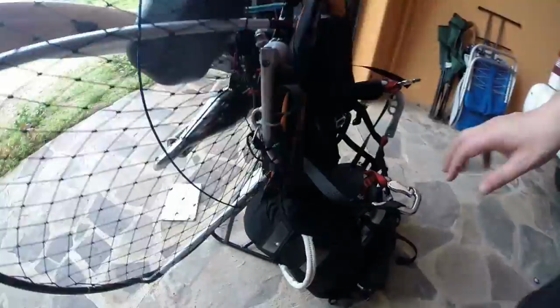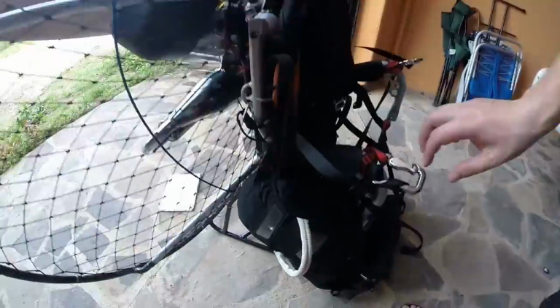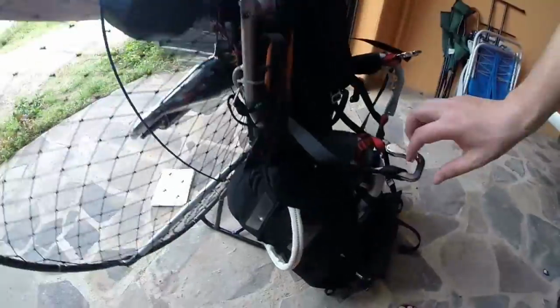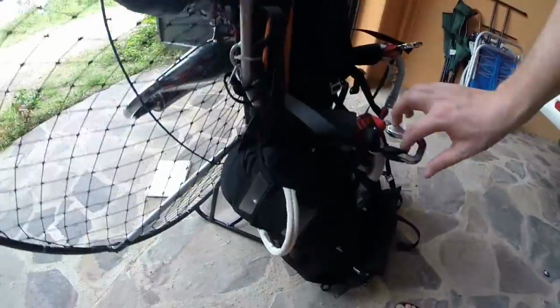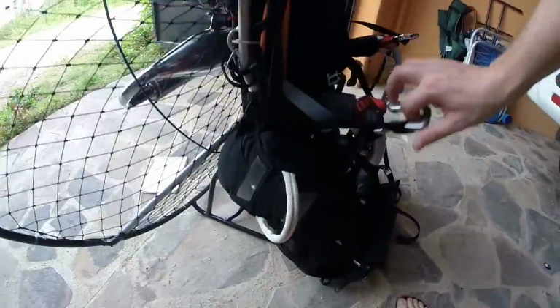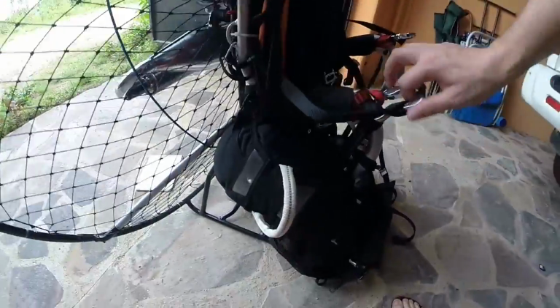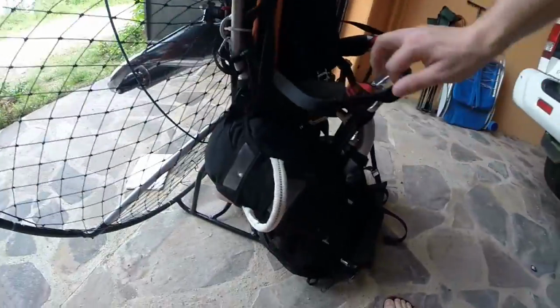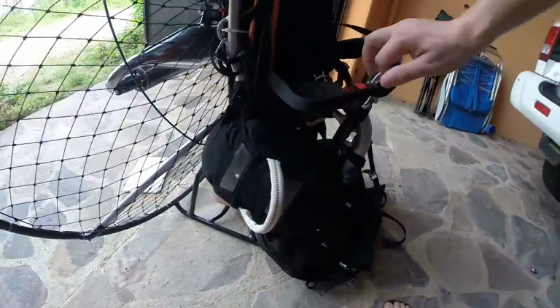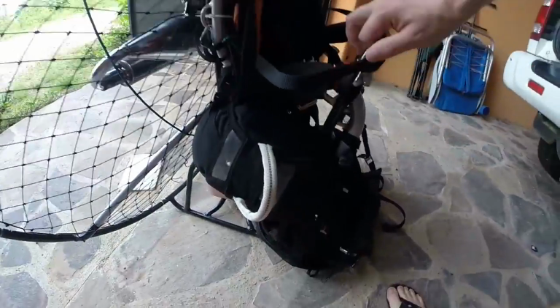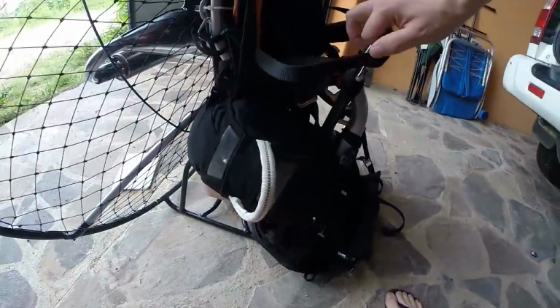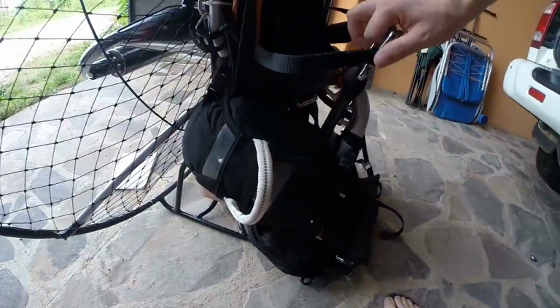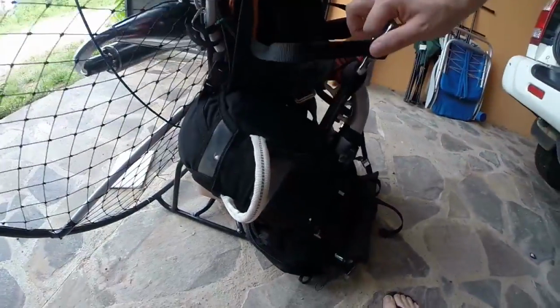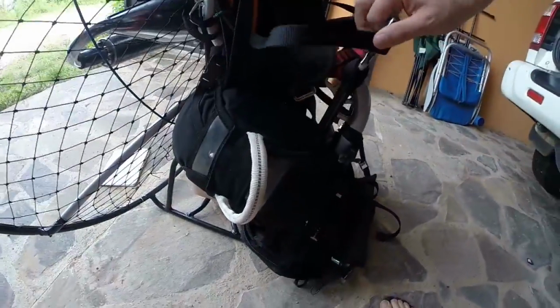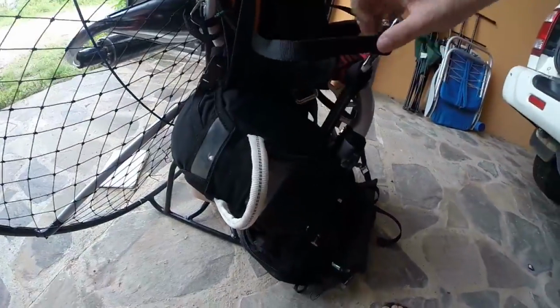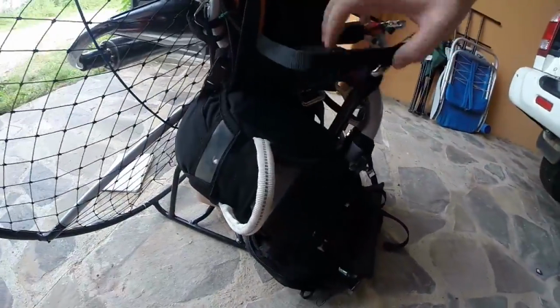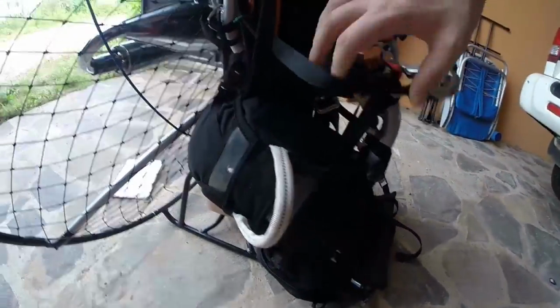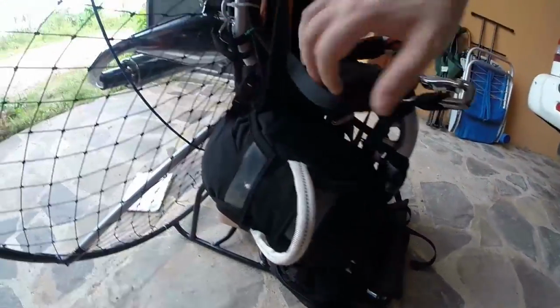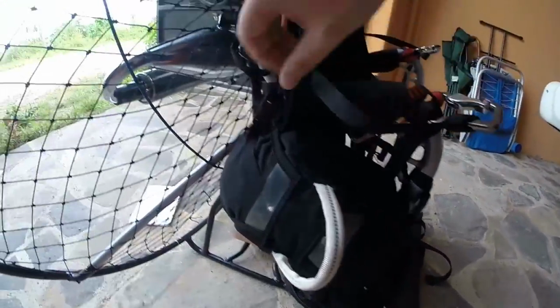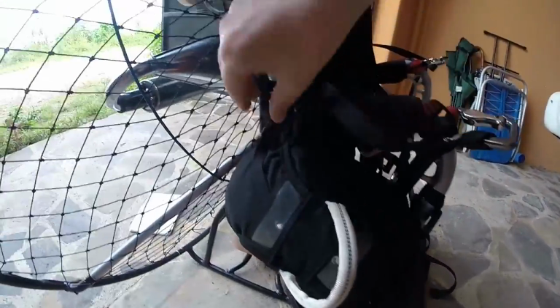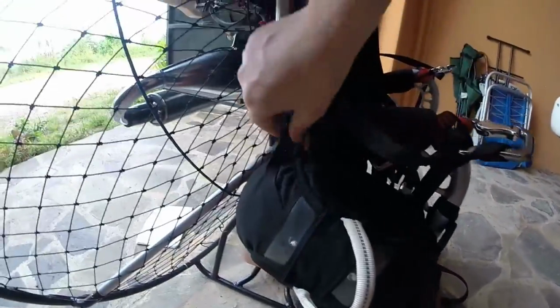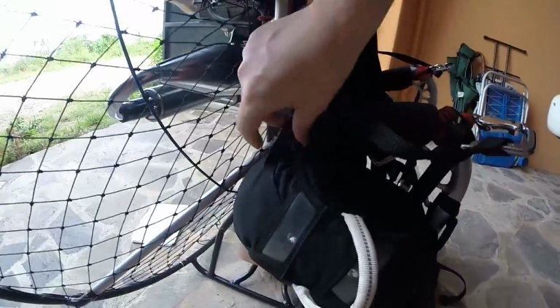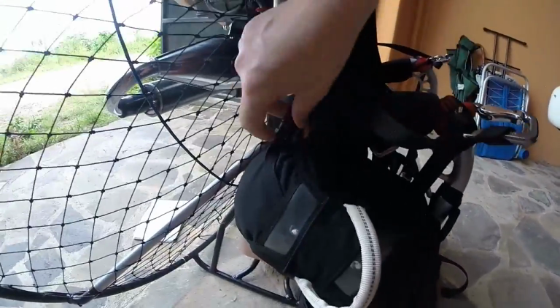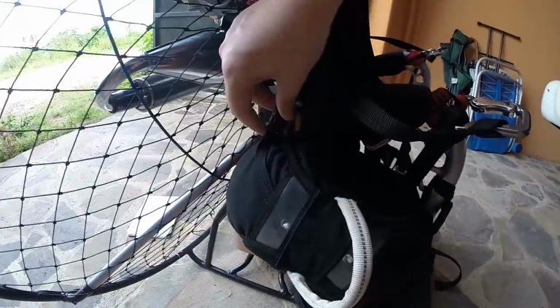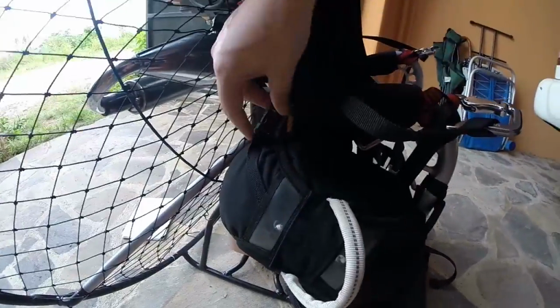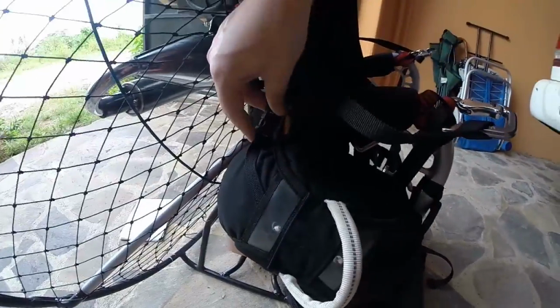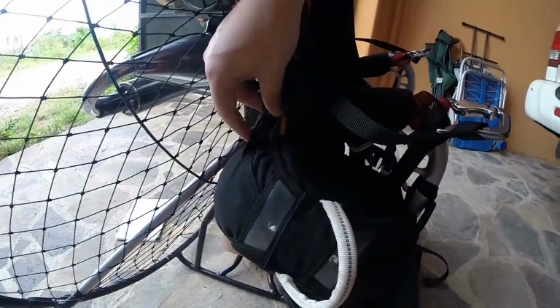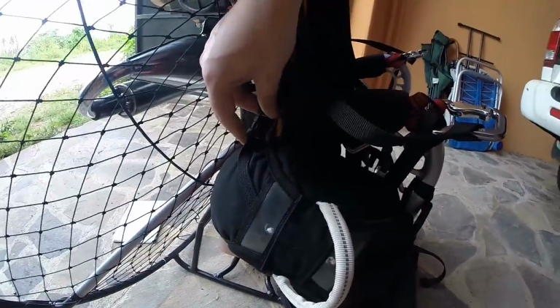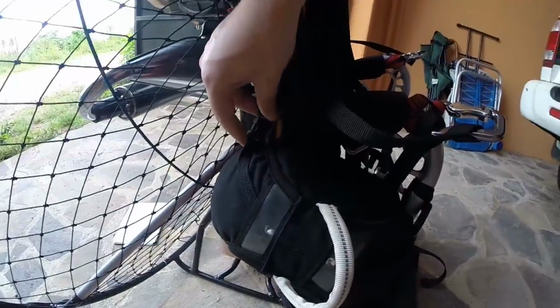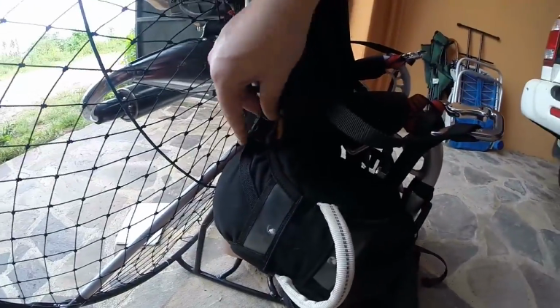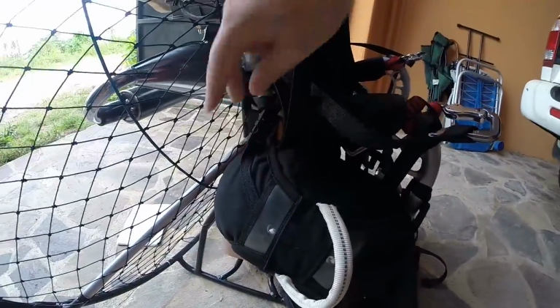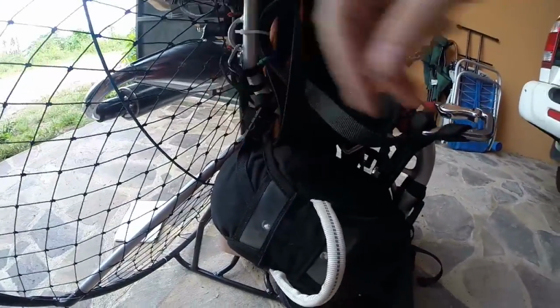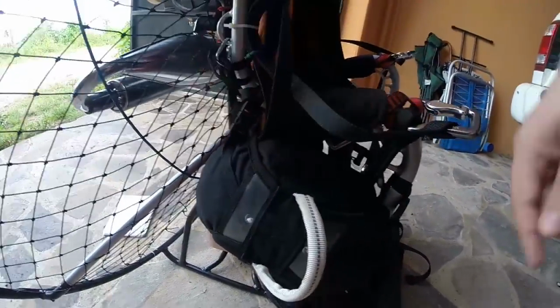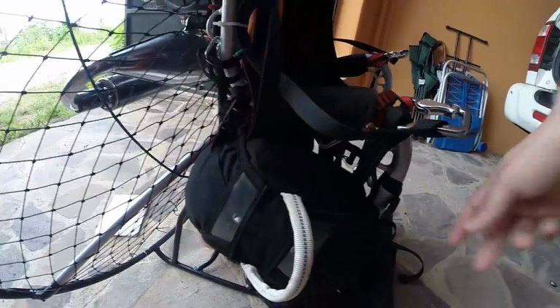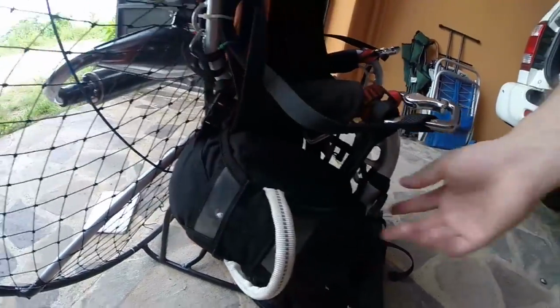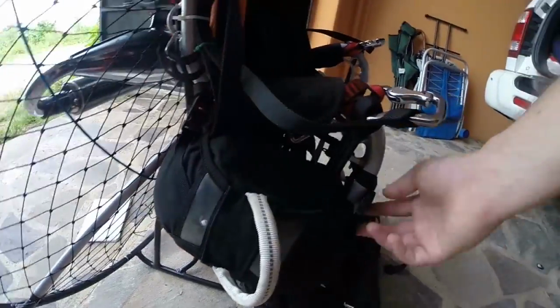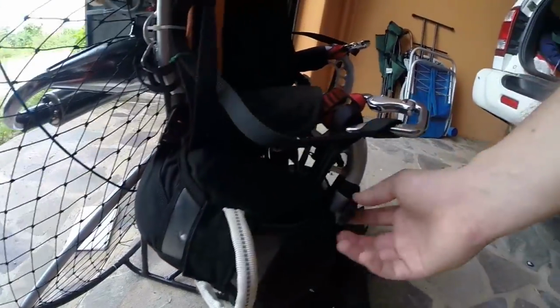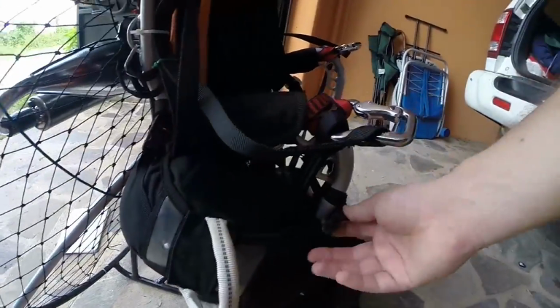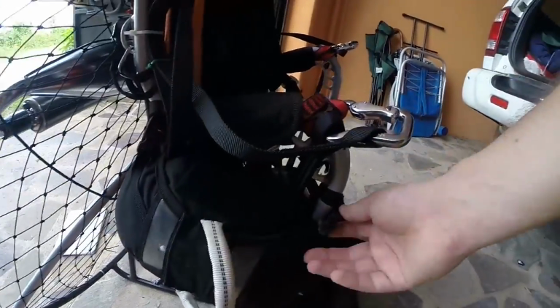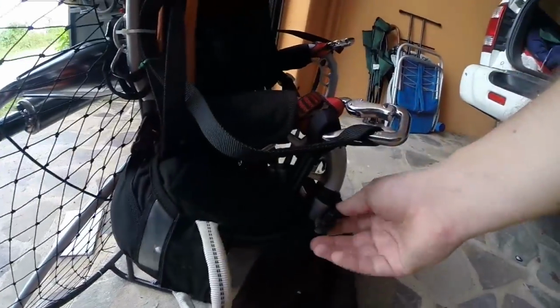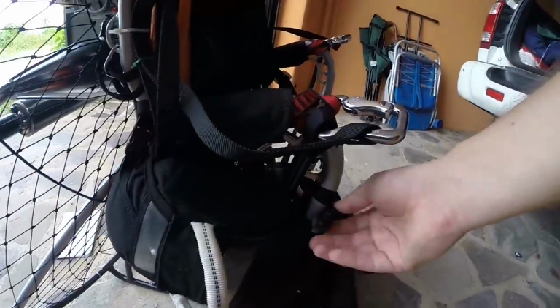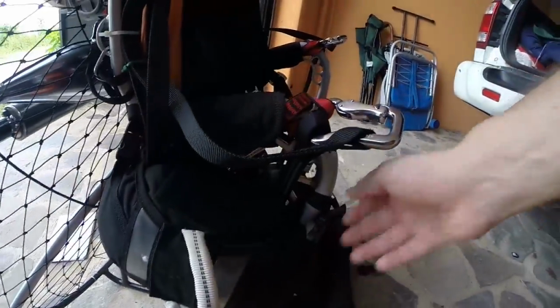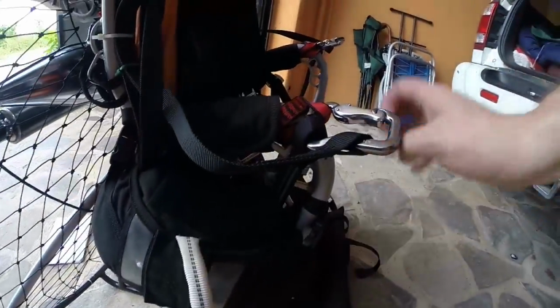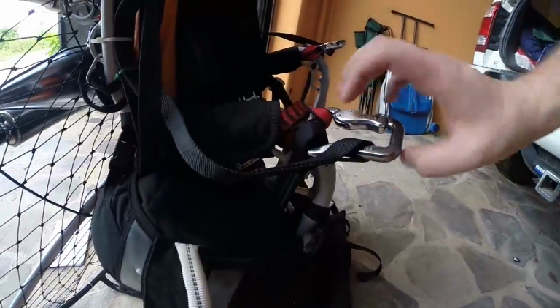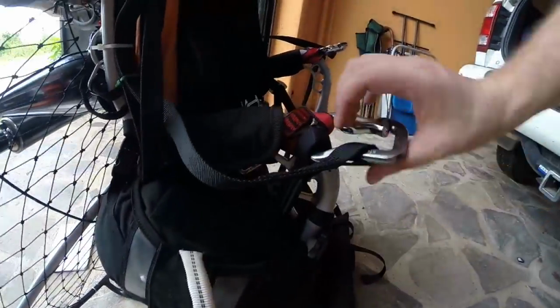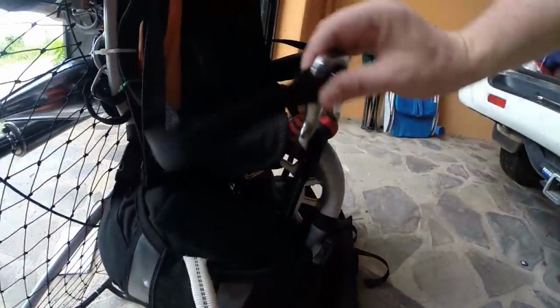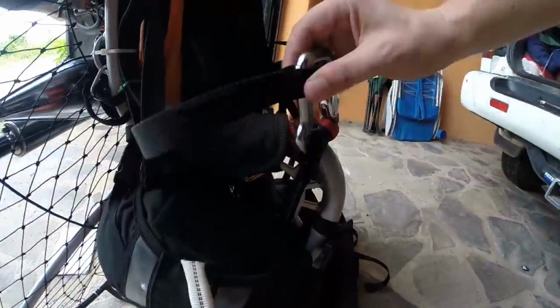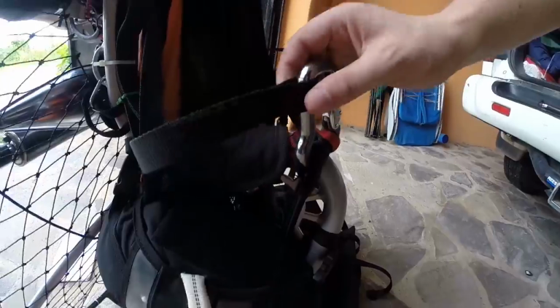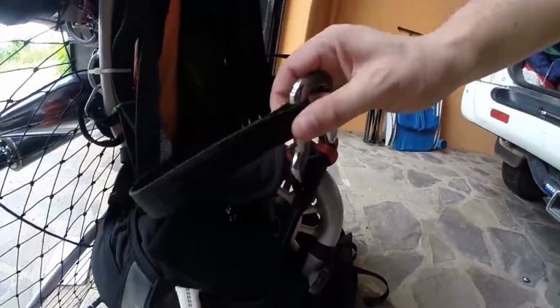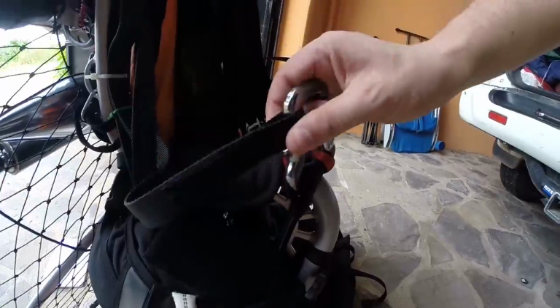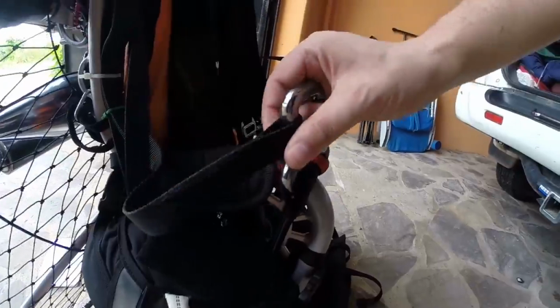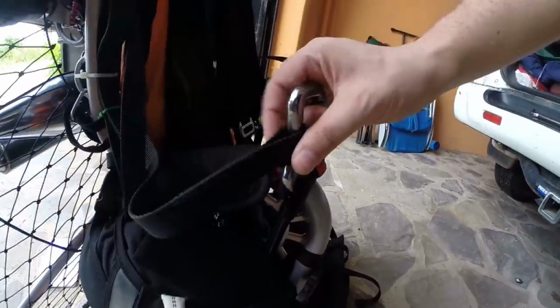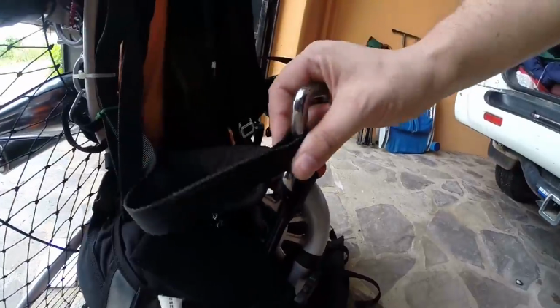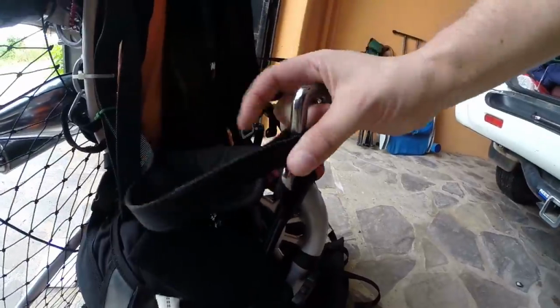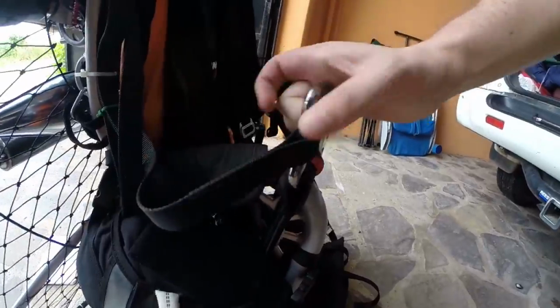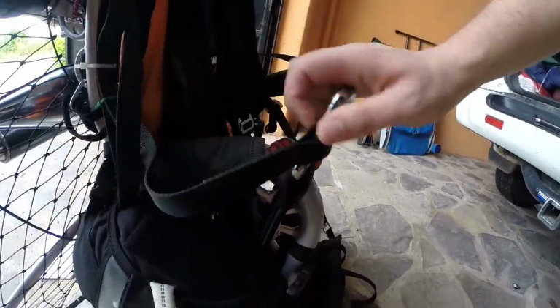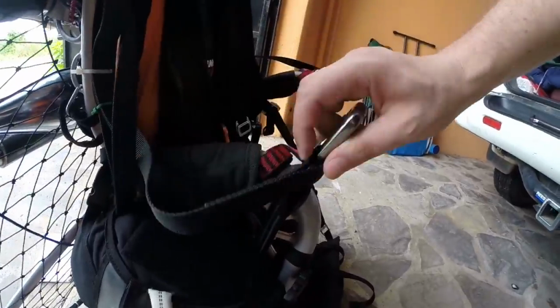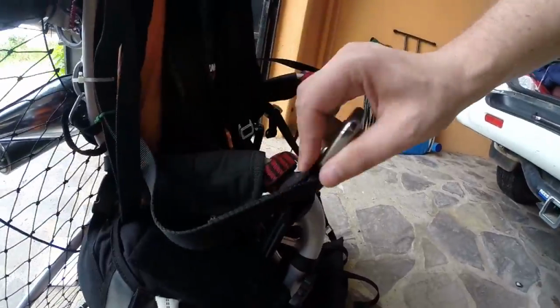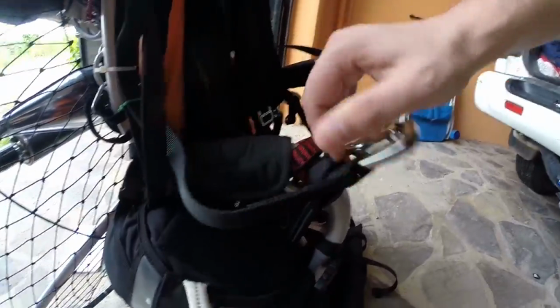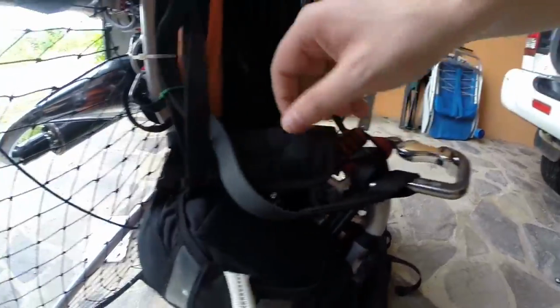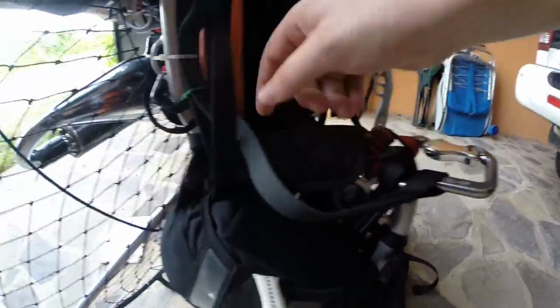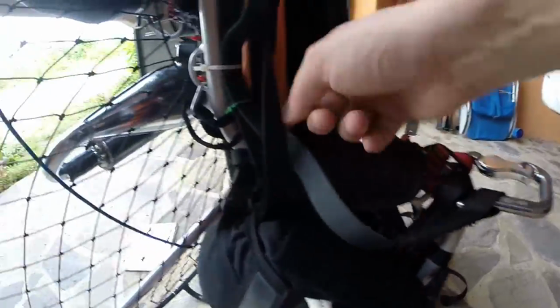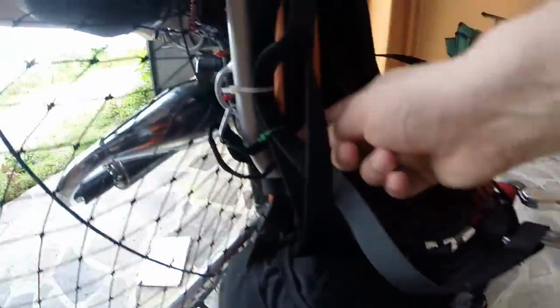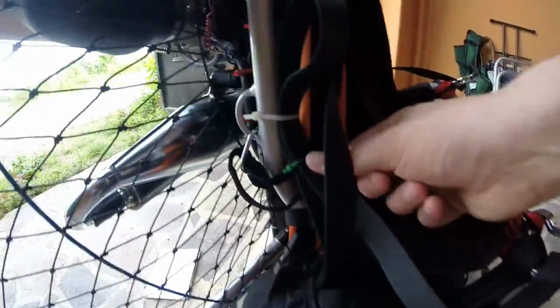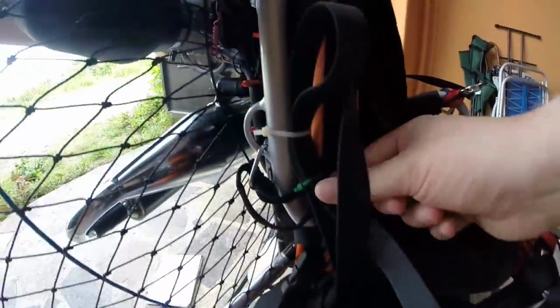Check the reserve — all the connections are properly tightened, it's on securely.